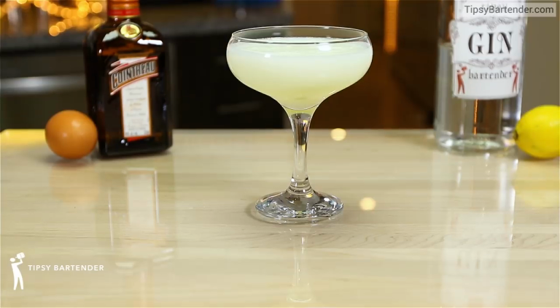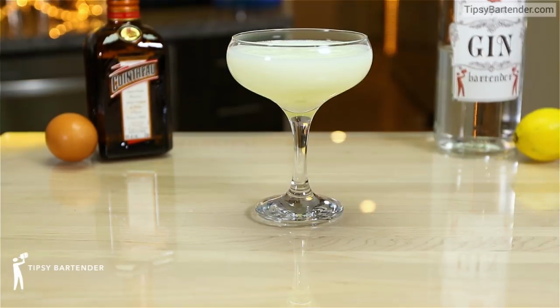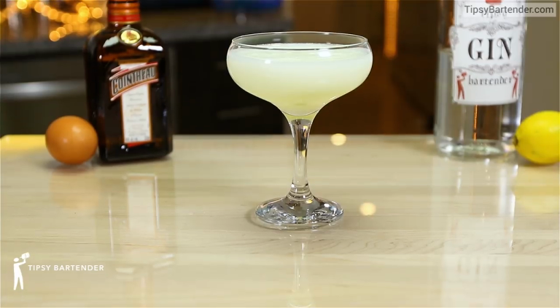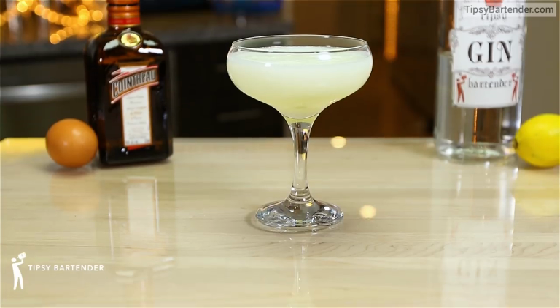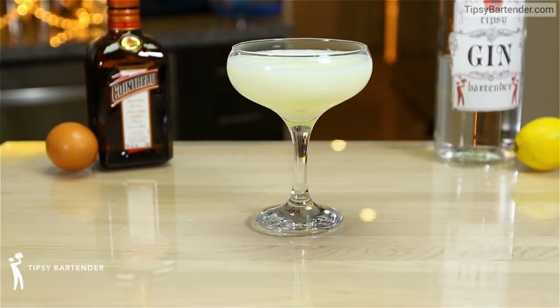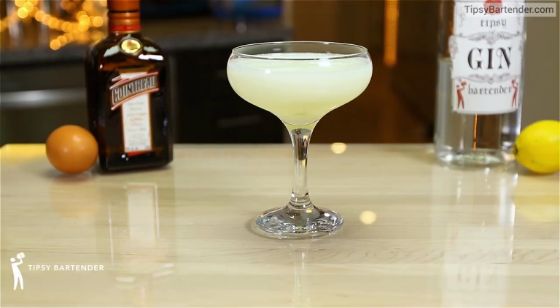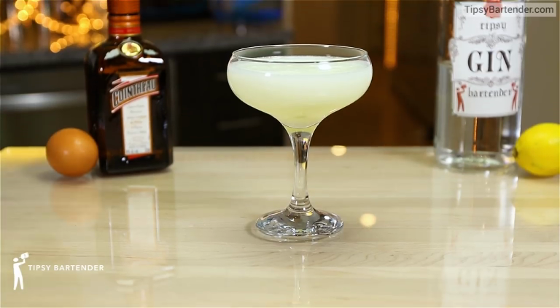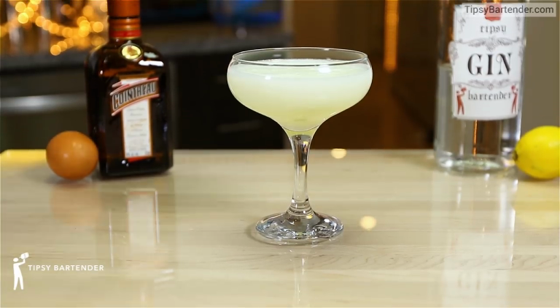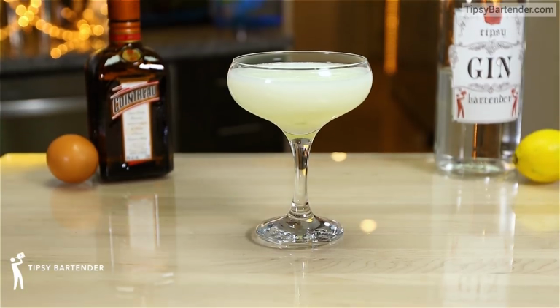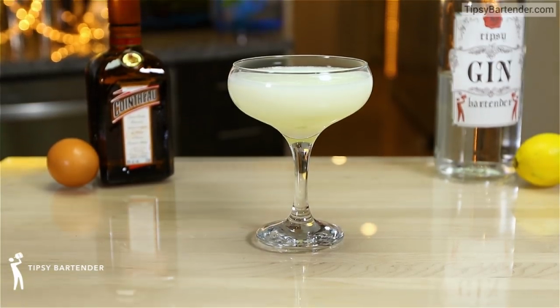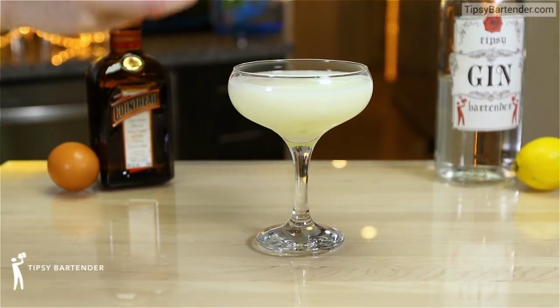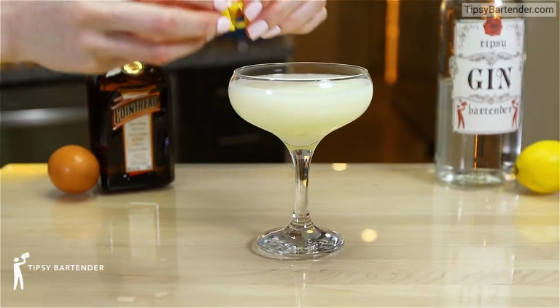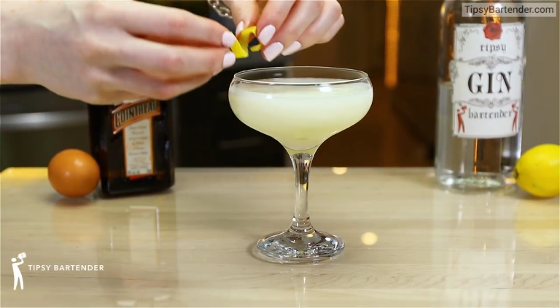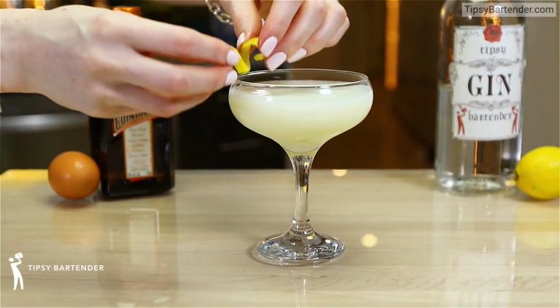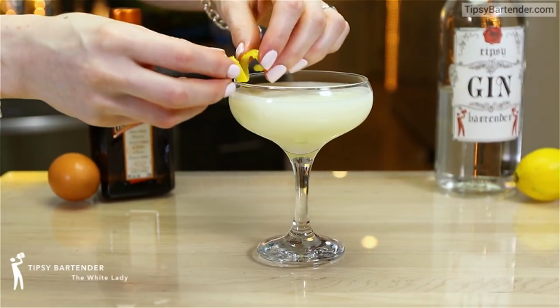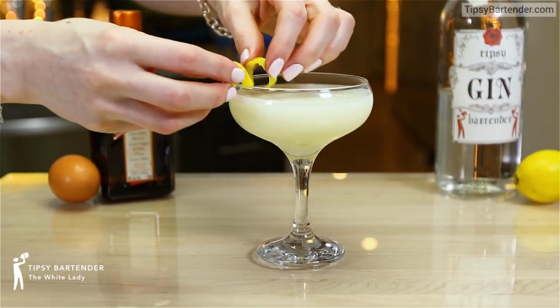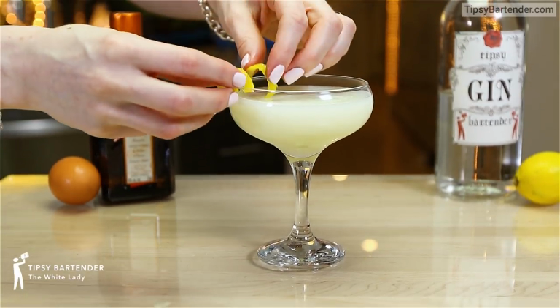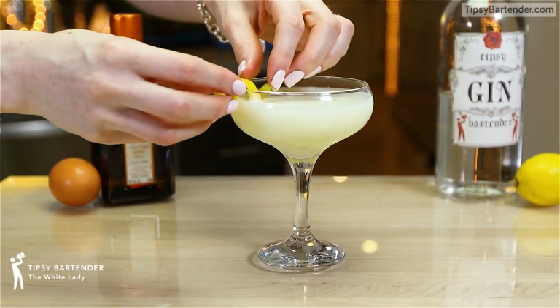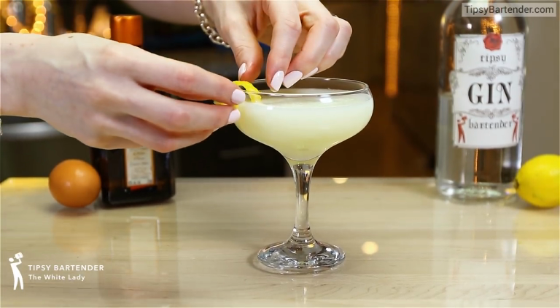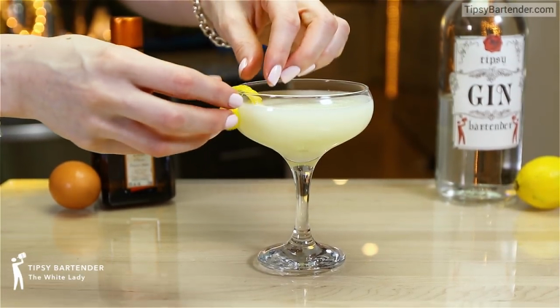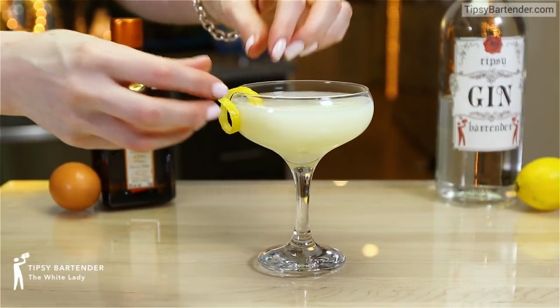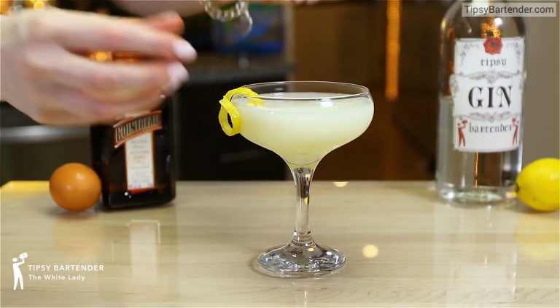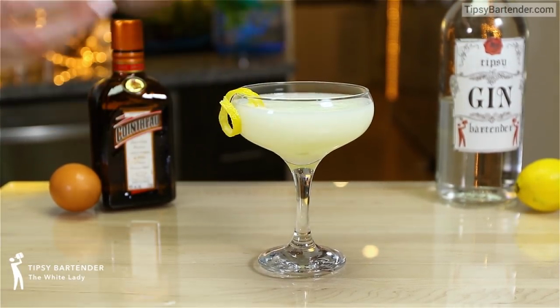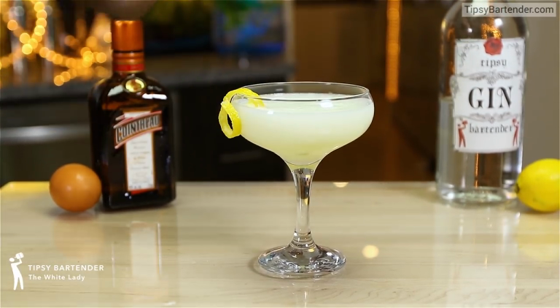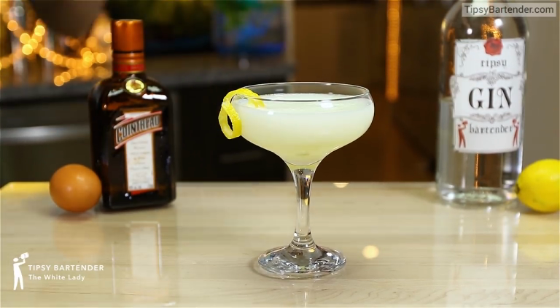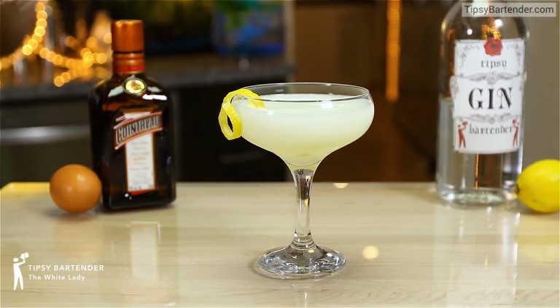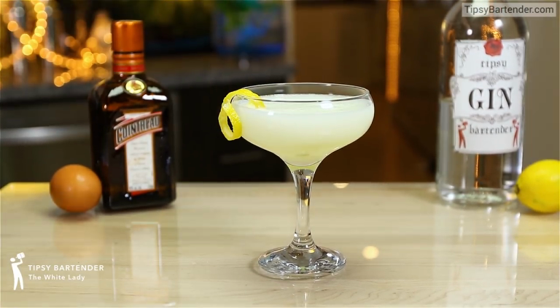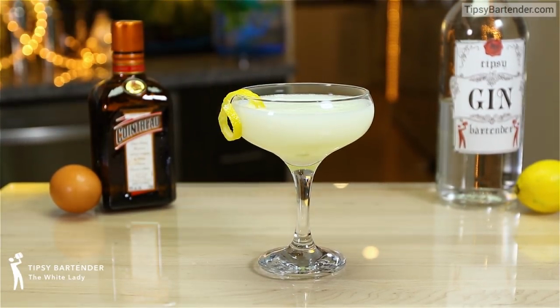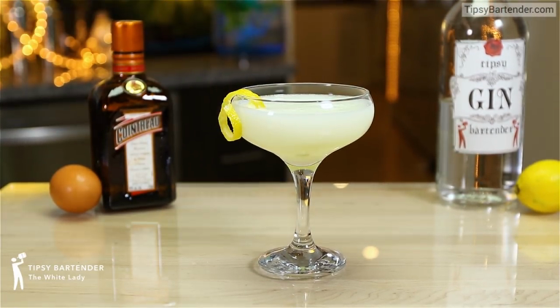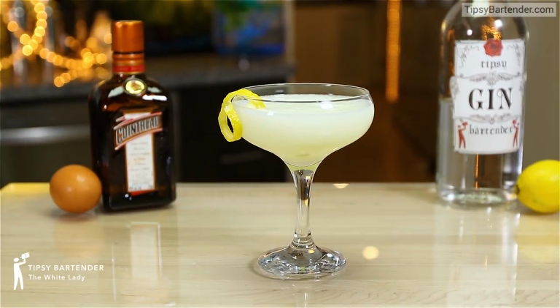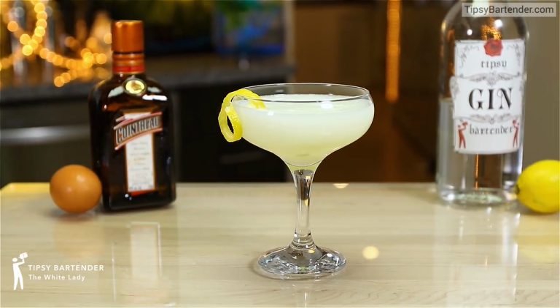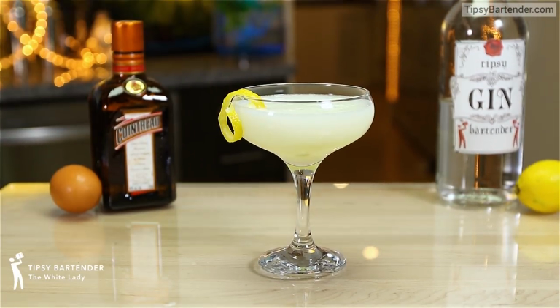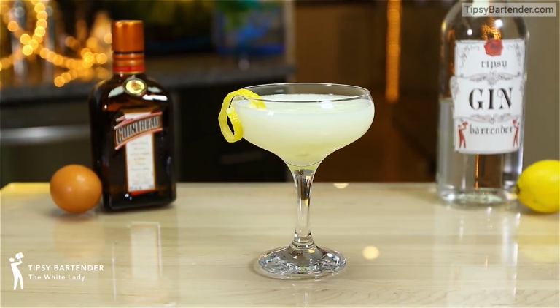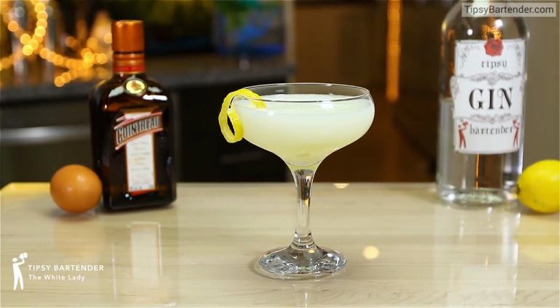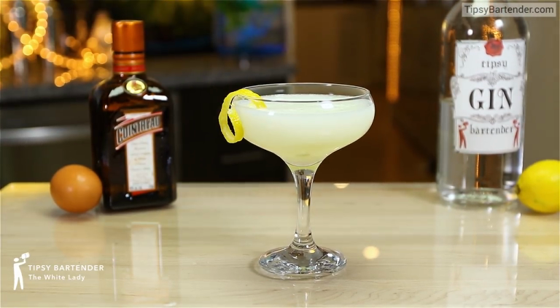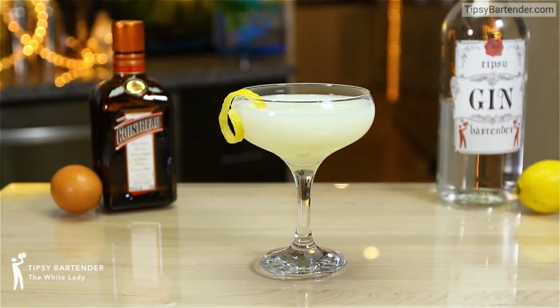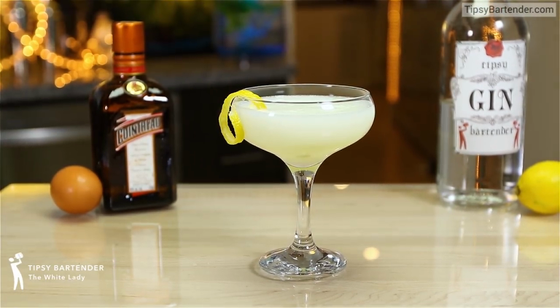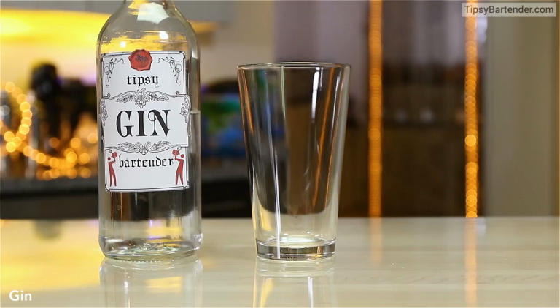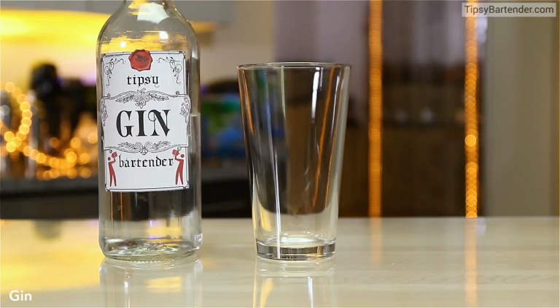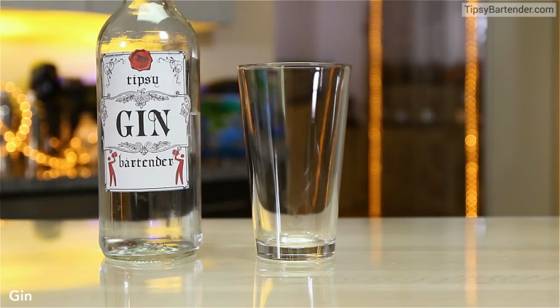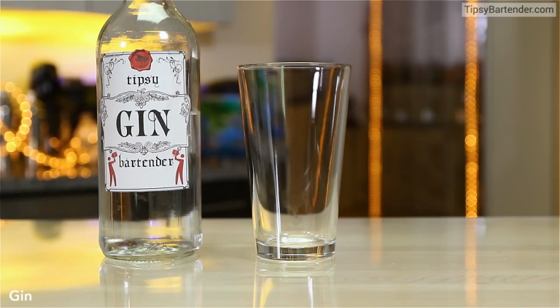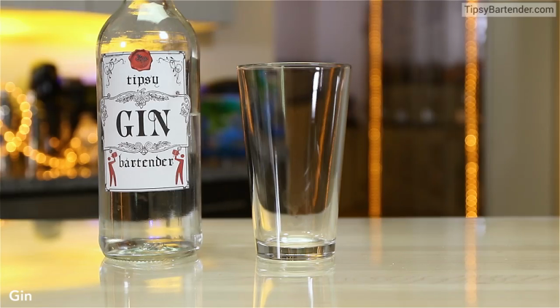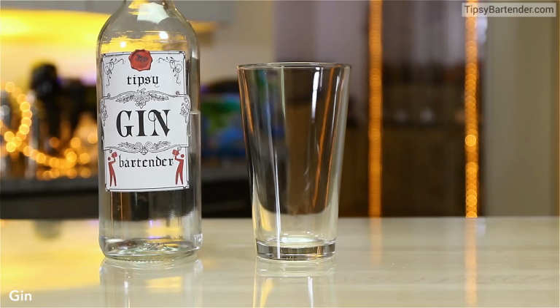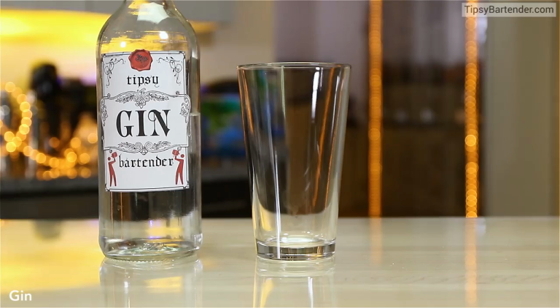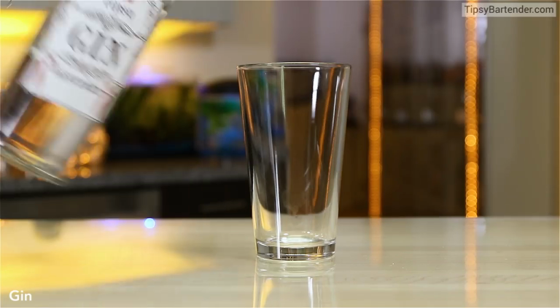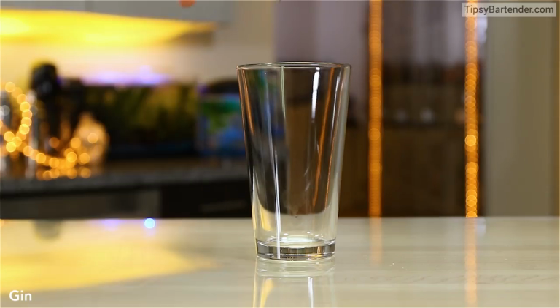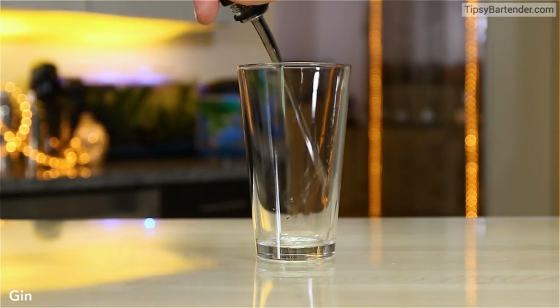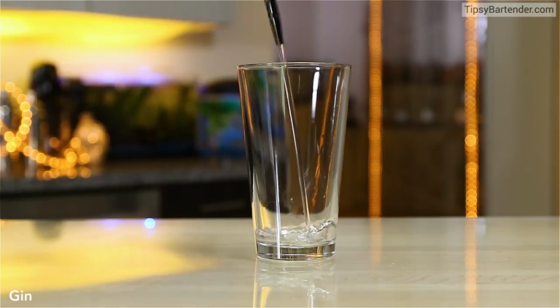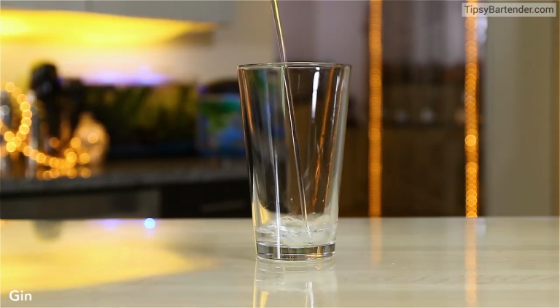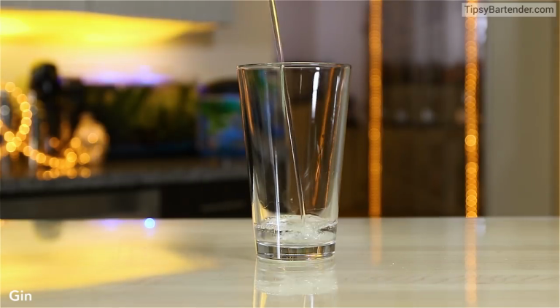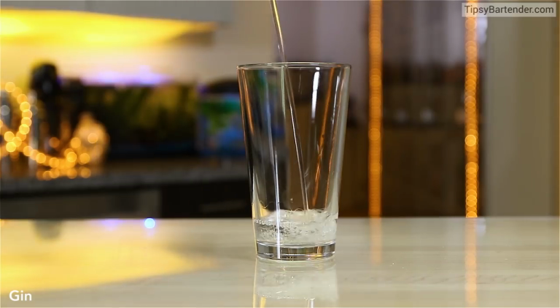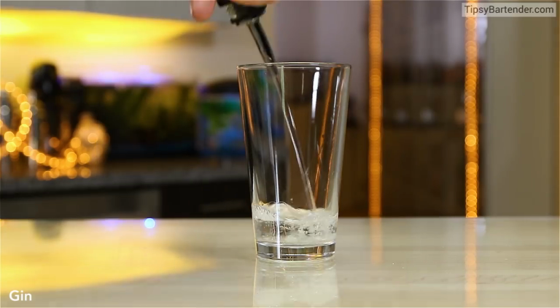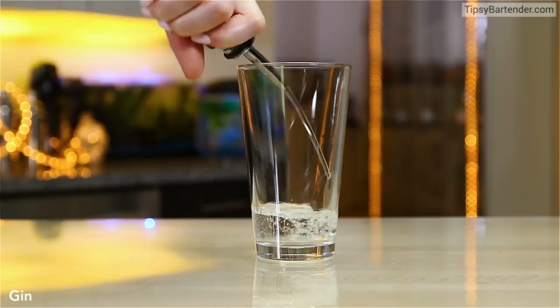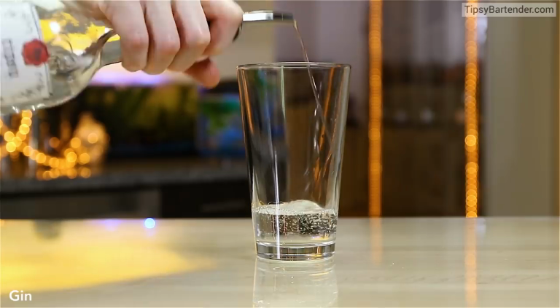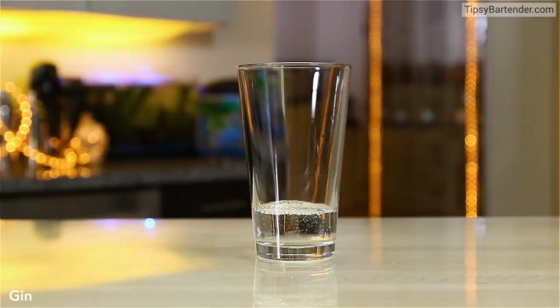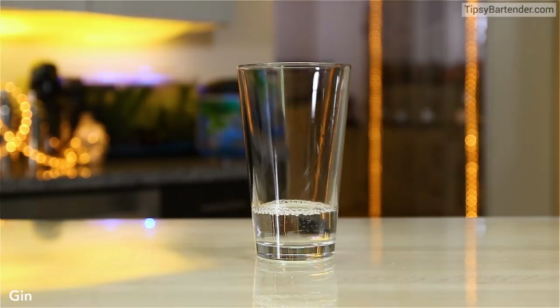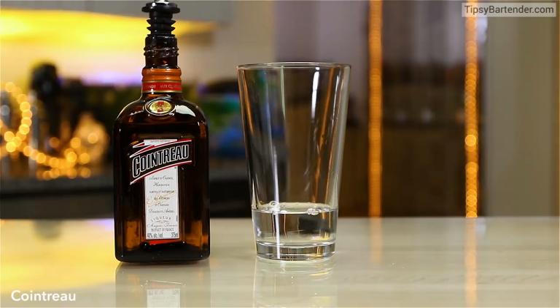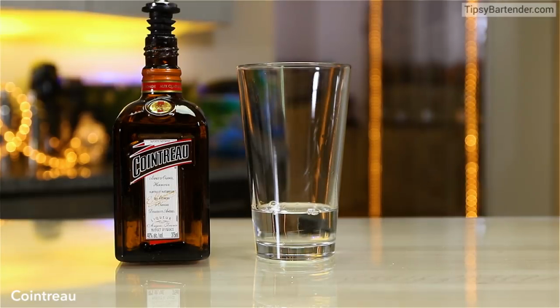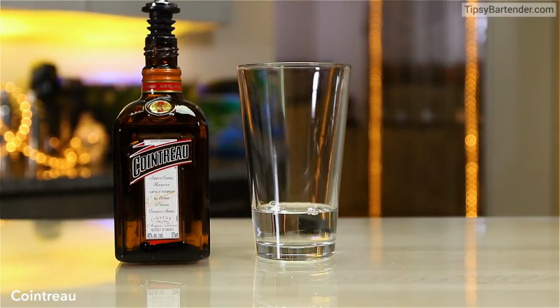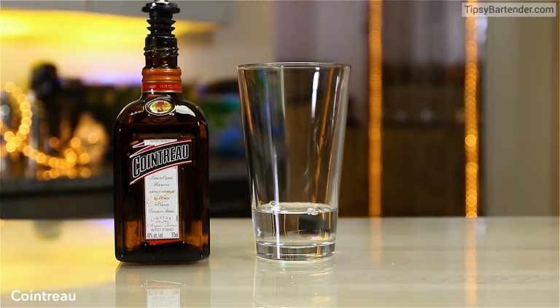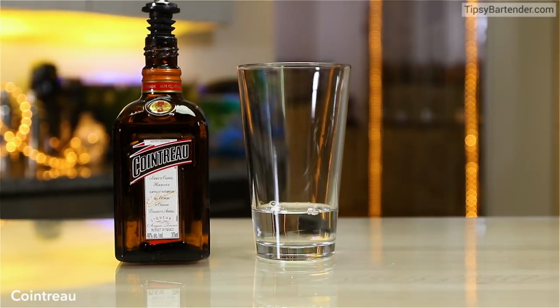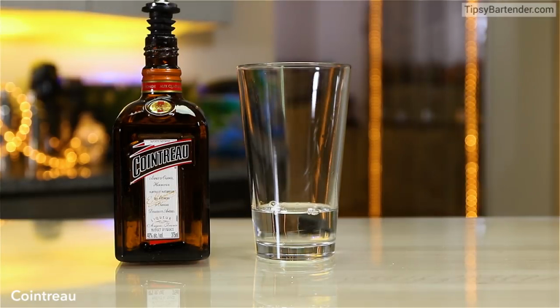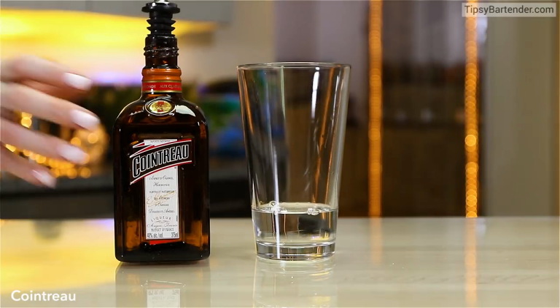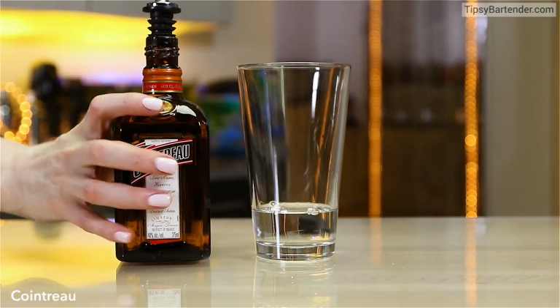This one is the White Lady, okay? It's not about cocaine or race, okay? For all of you that are curious.